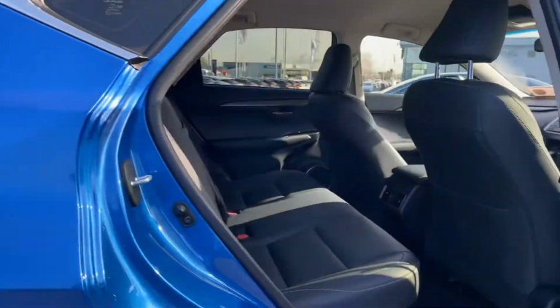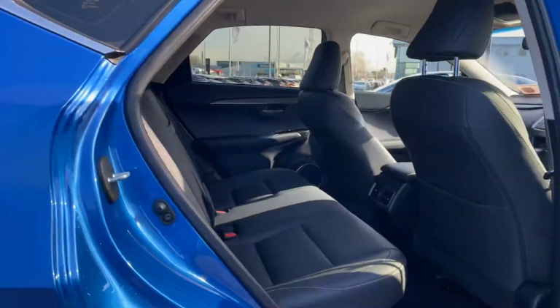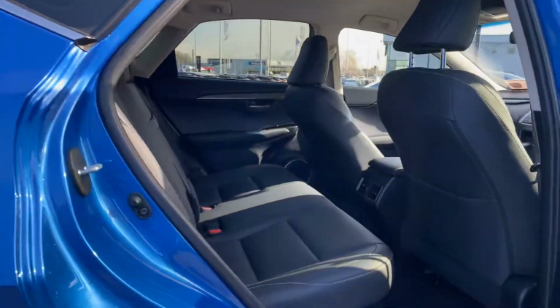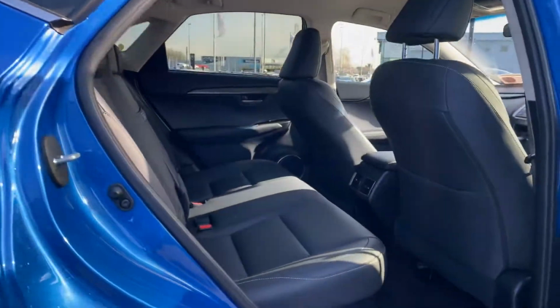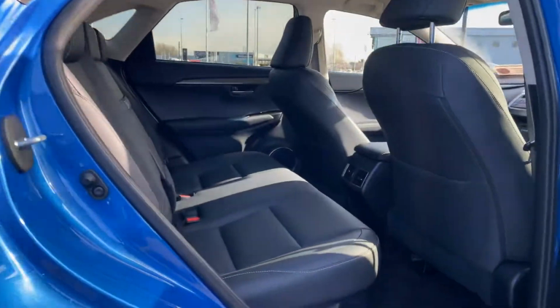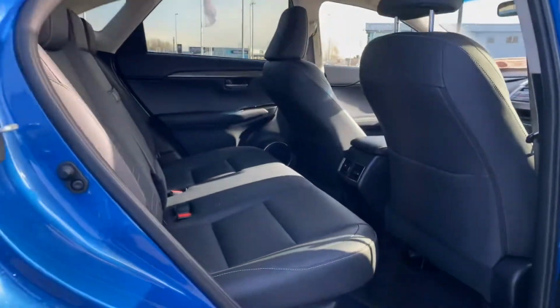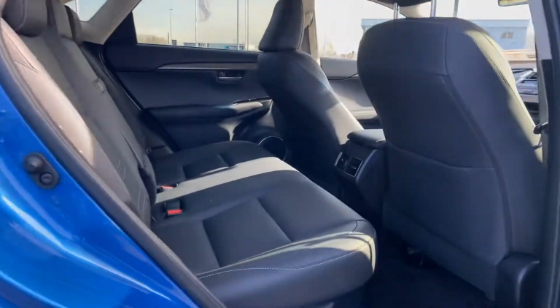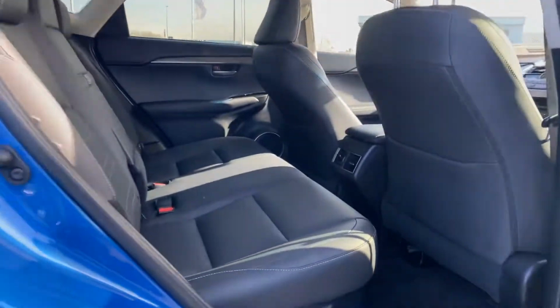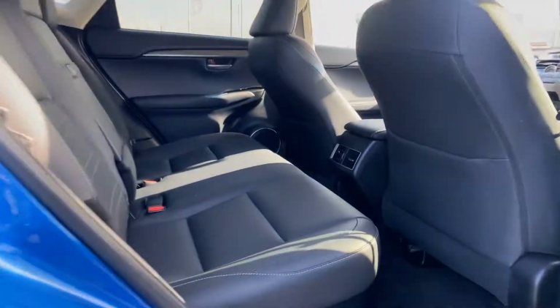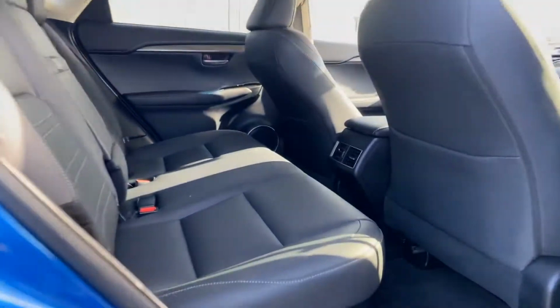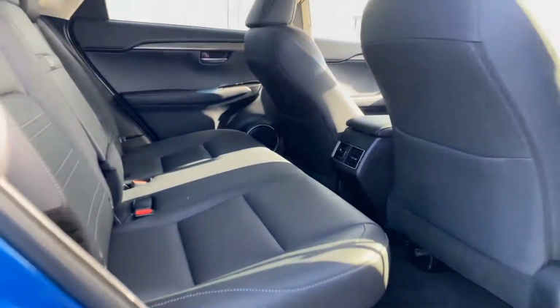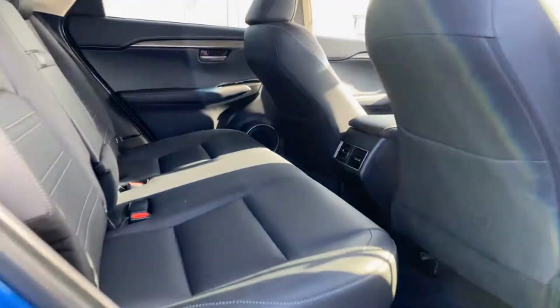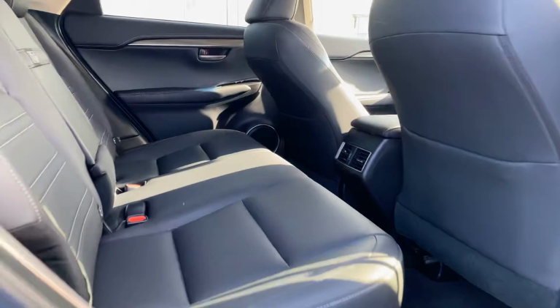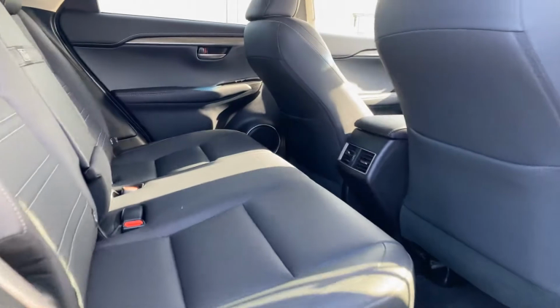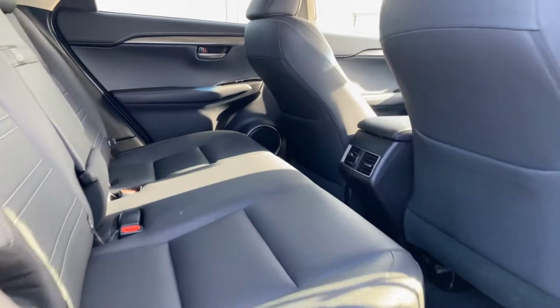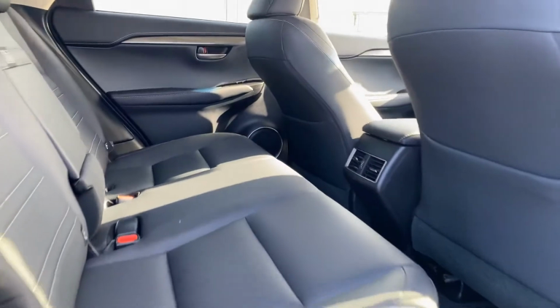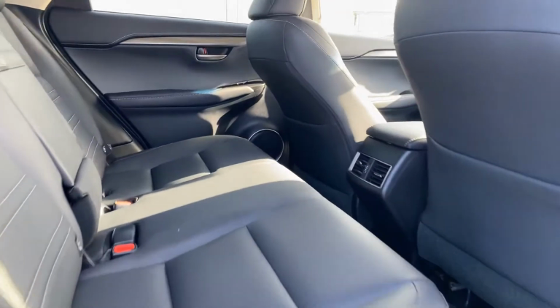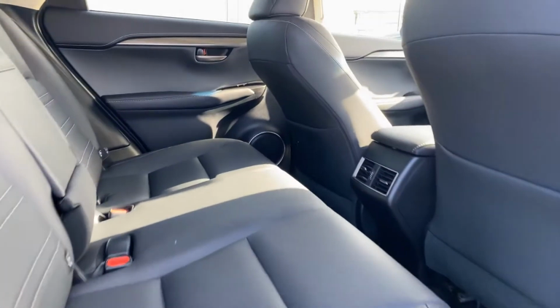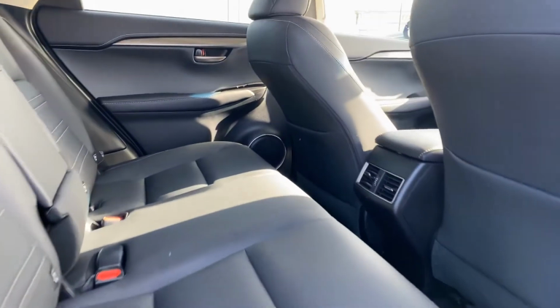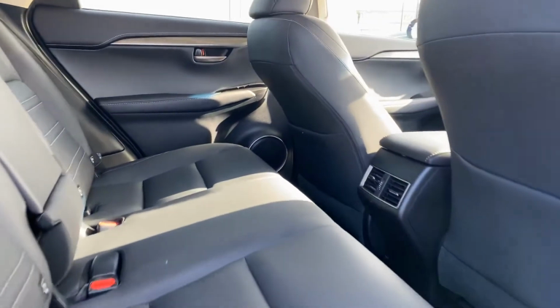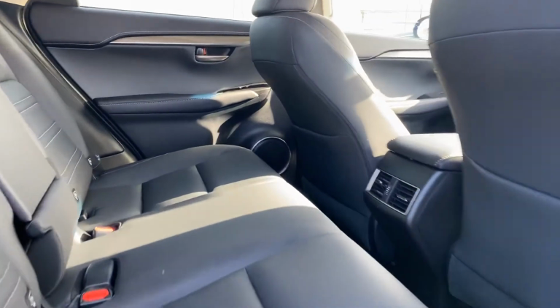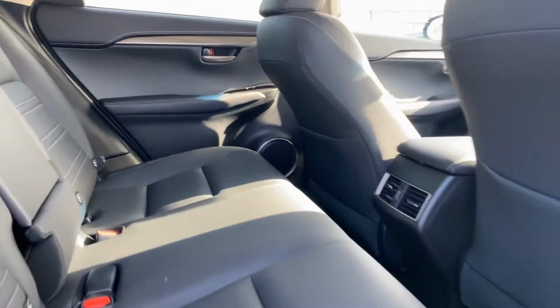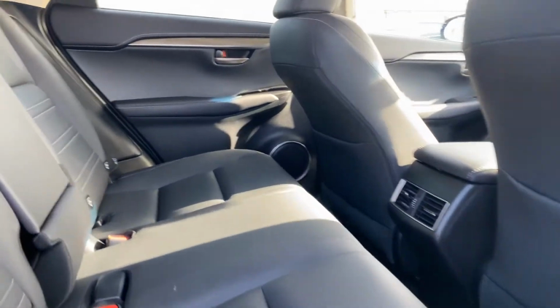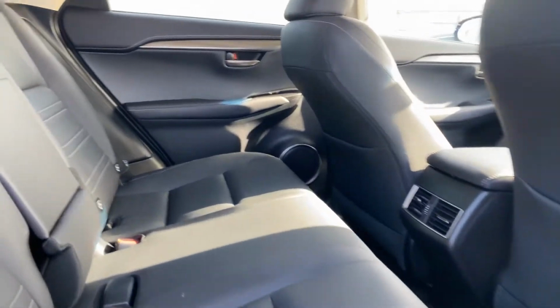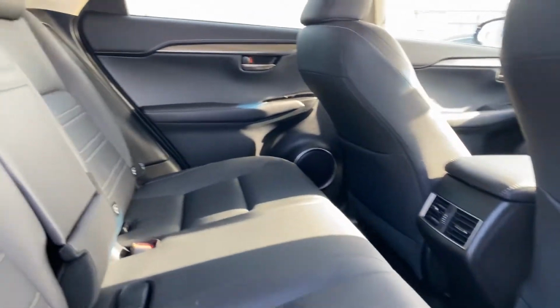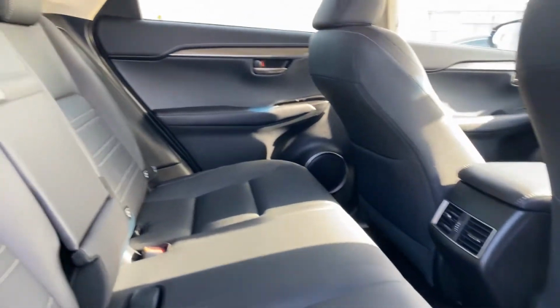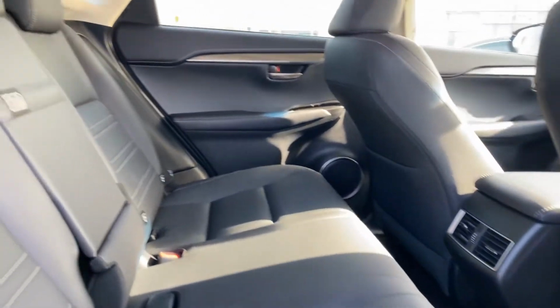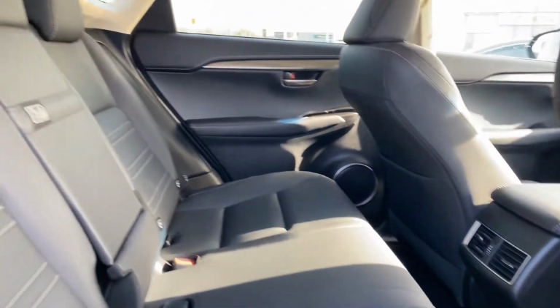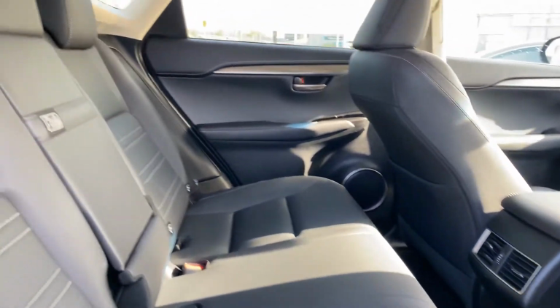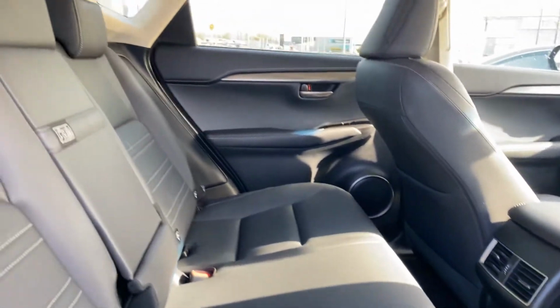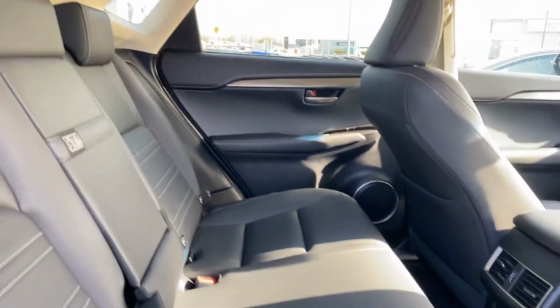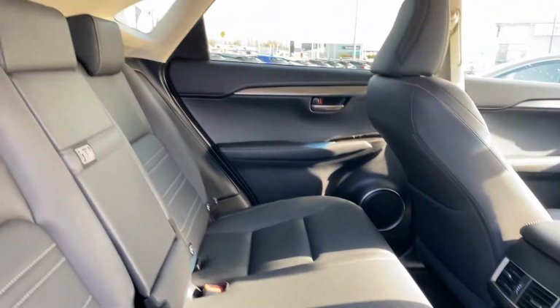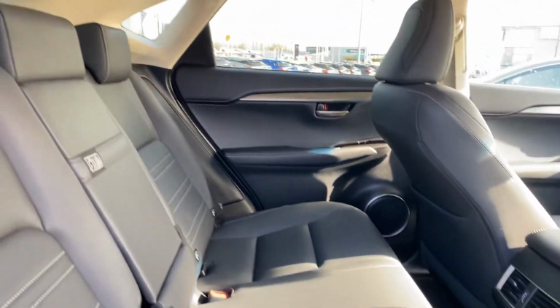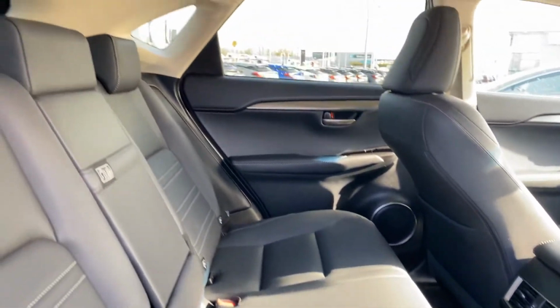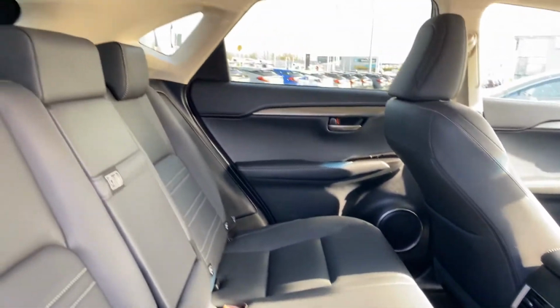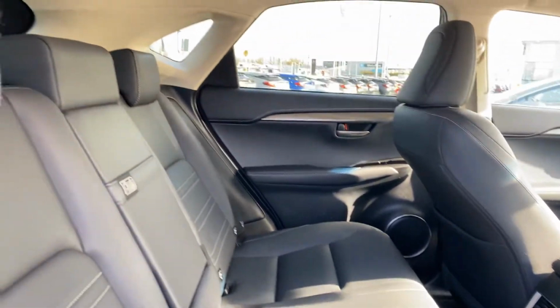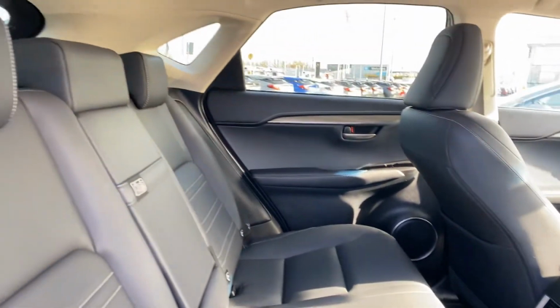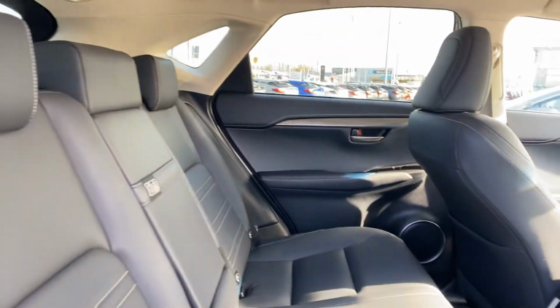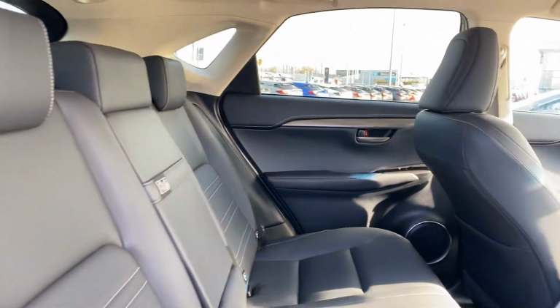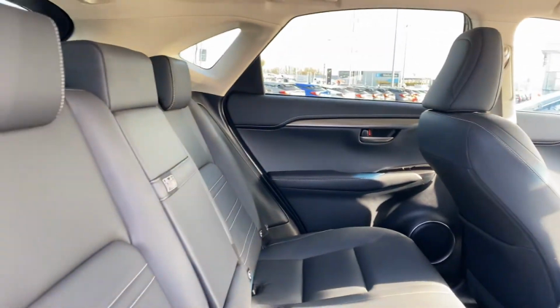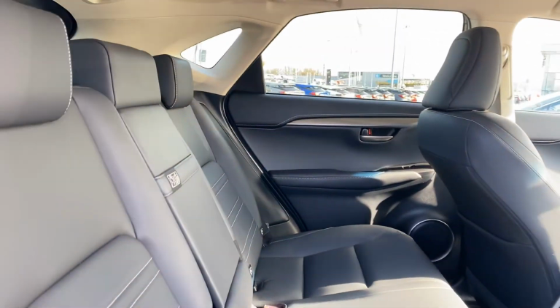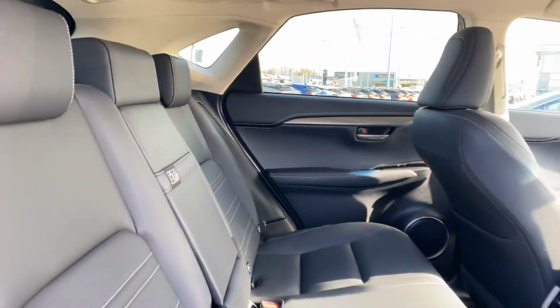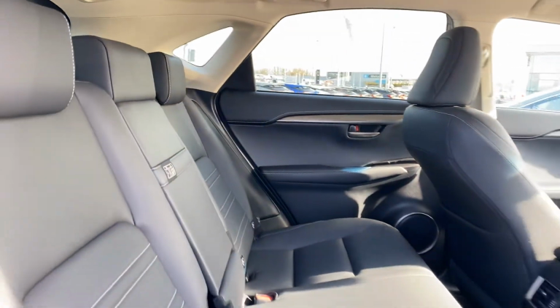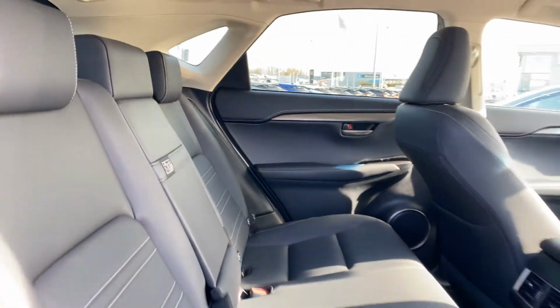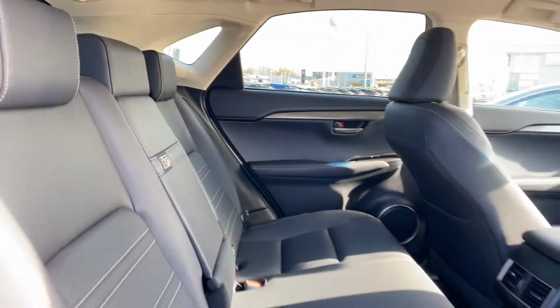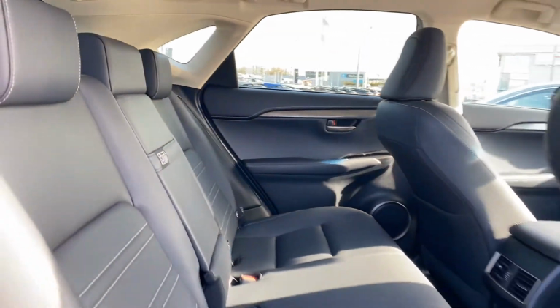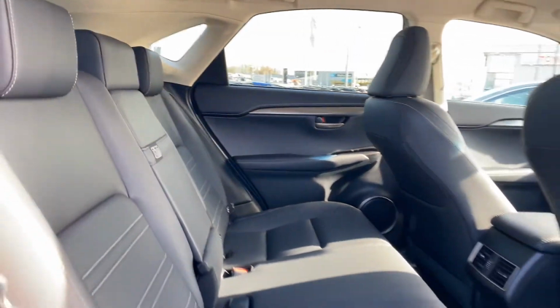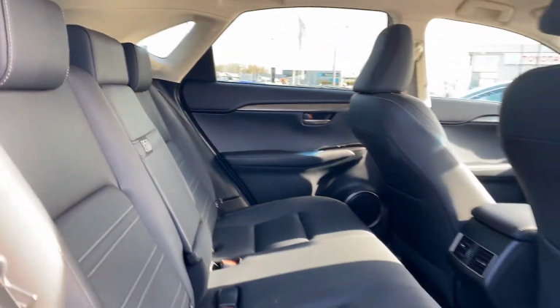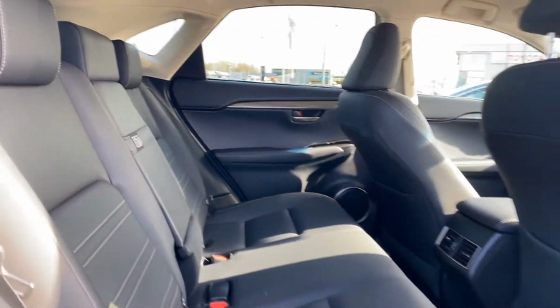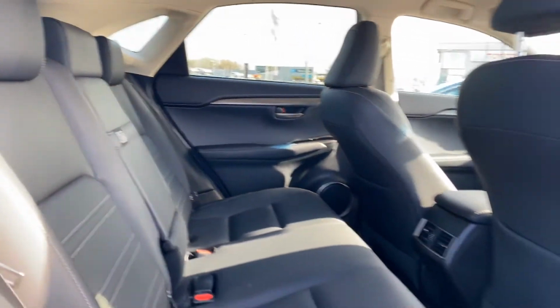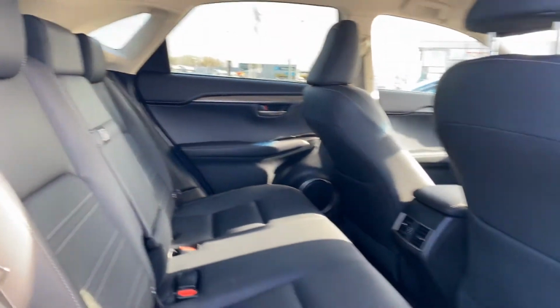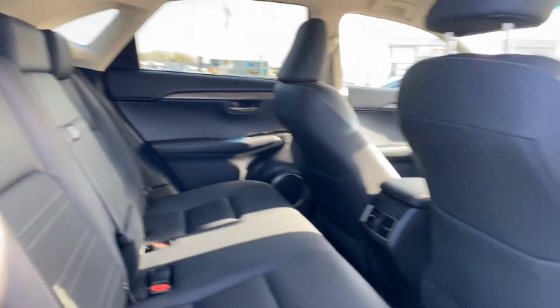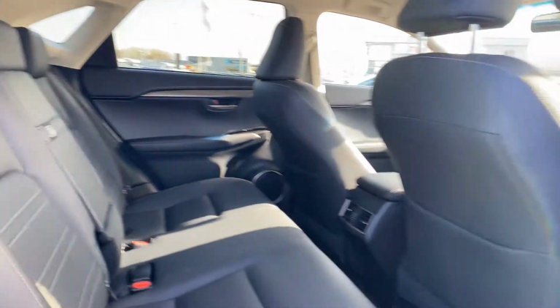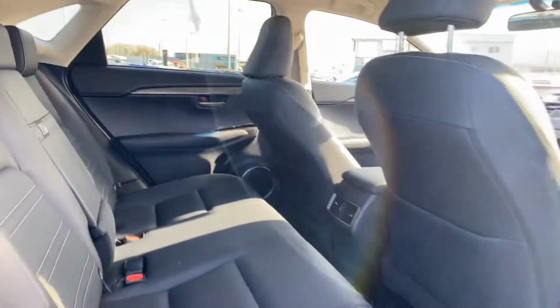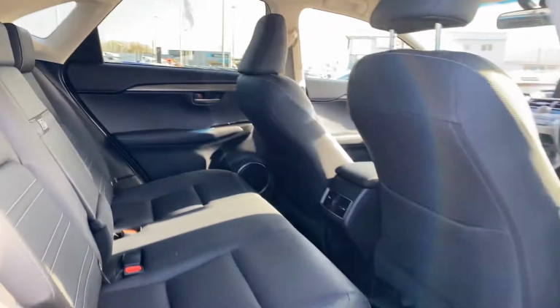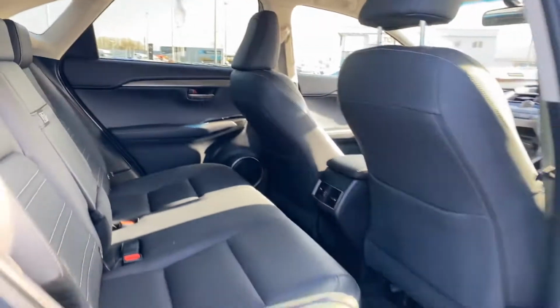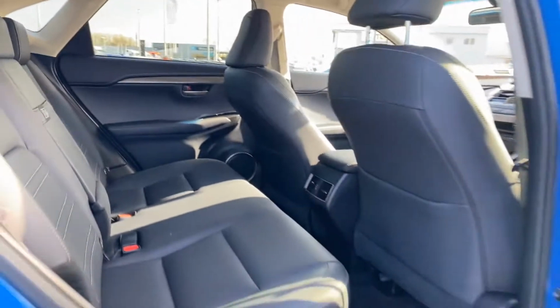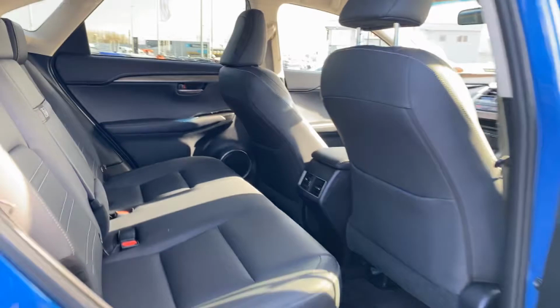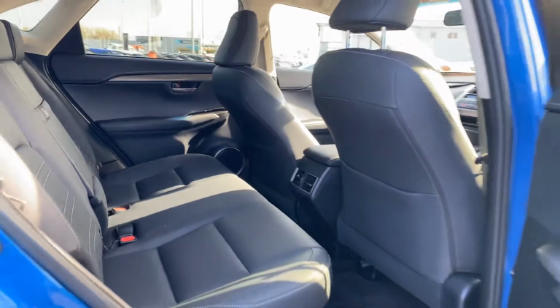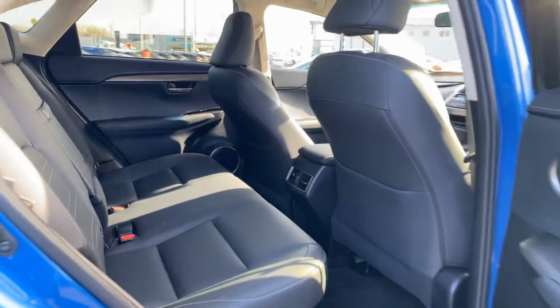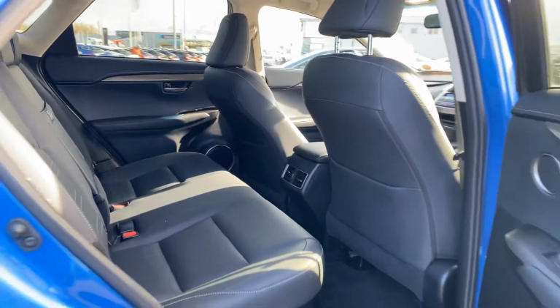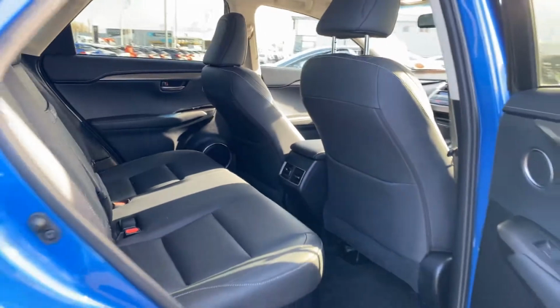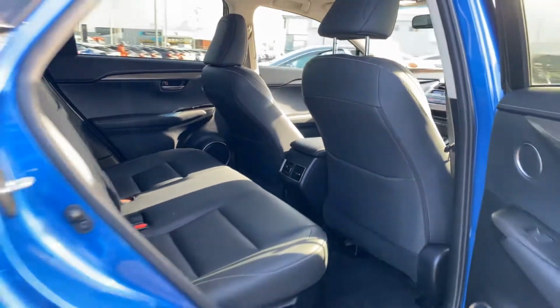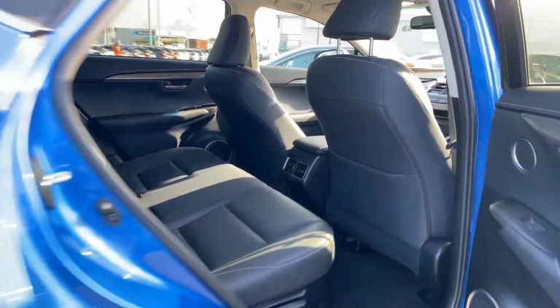Moving to the rear of the cabin, we have two isofix child seat anchor points, a centre armrest, and full black leather interior.